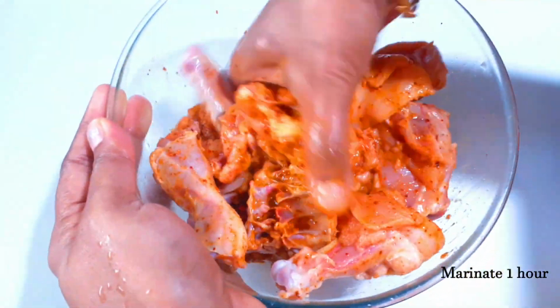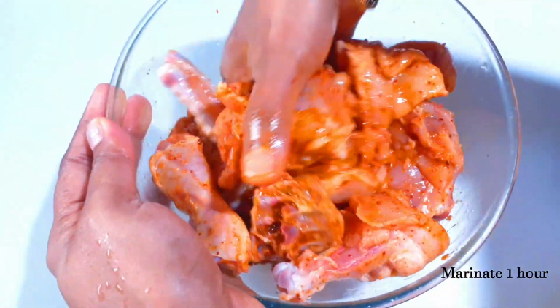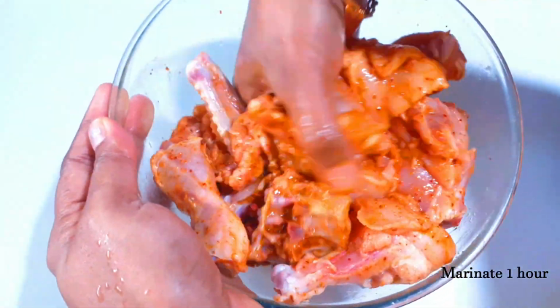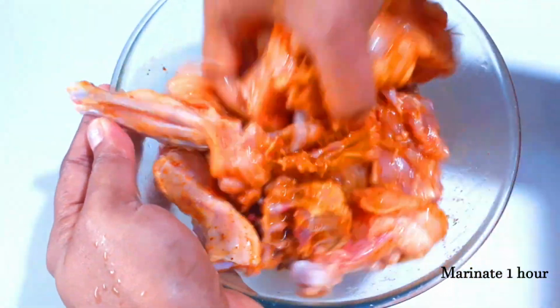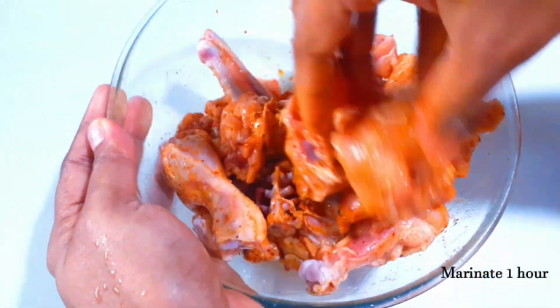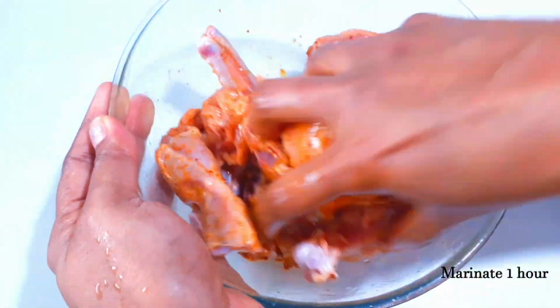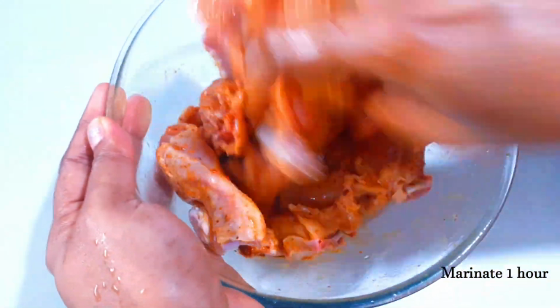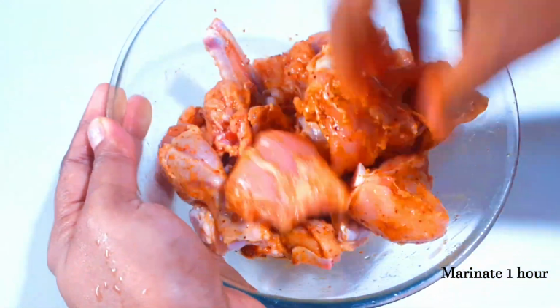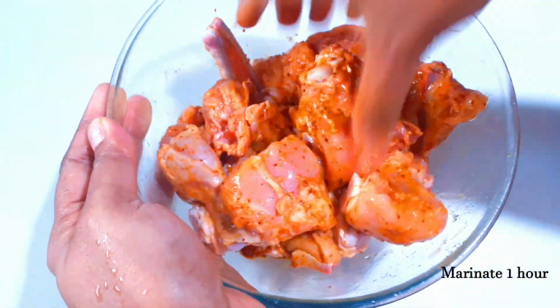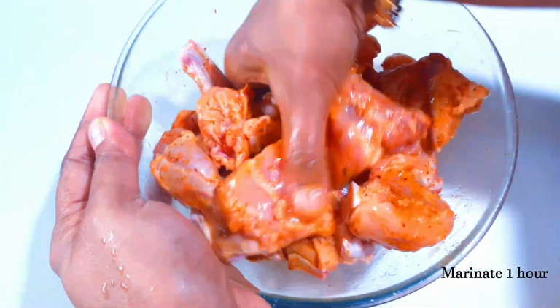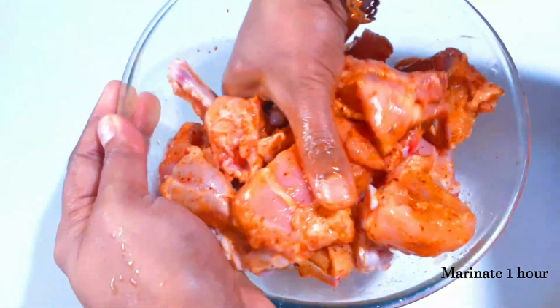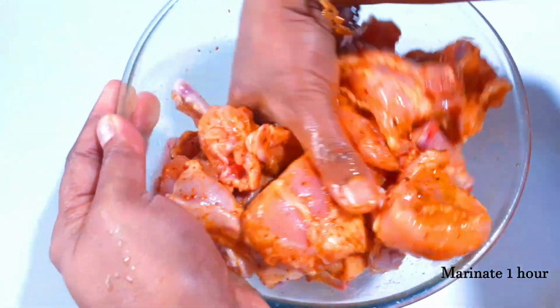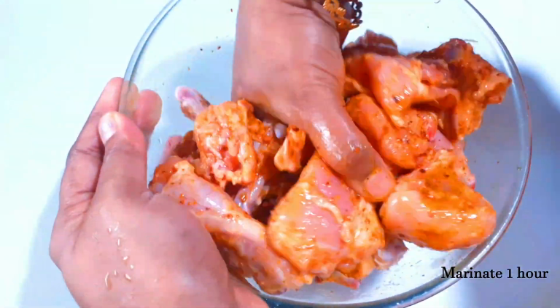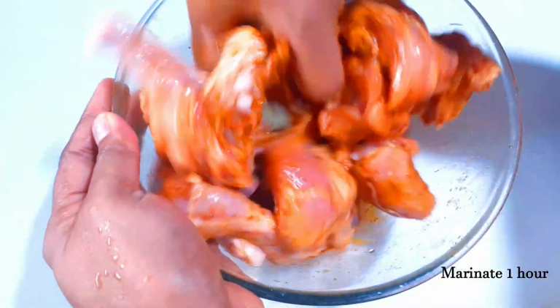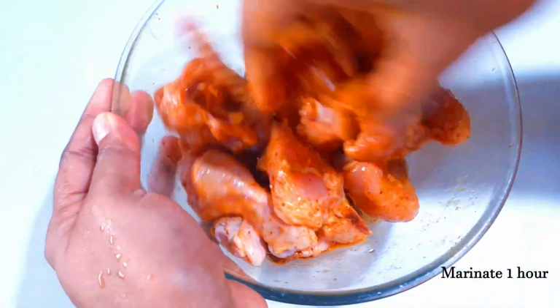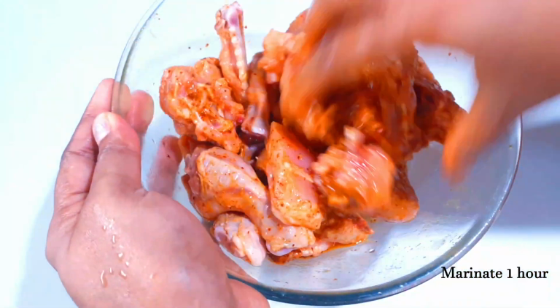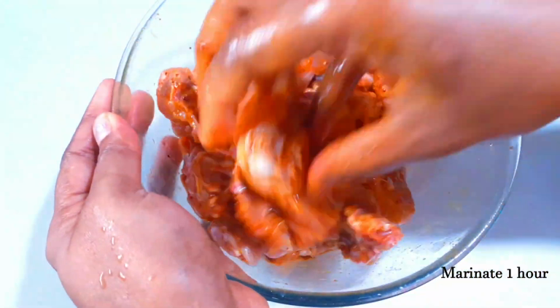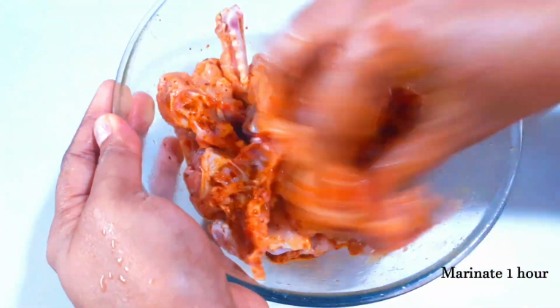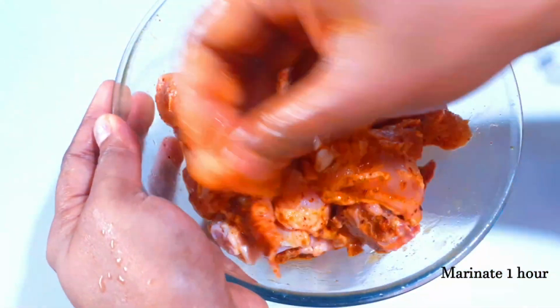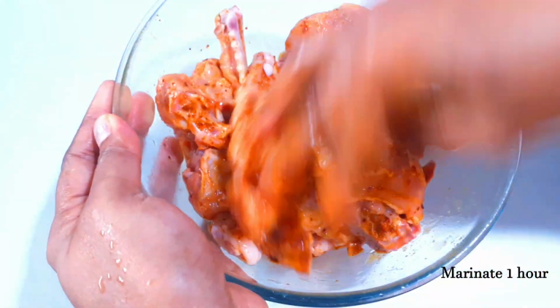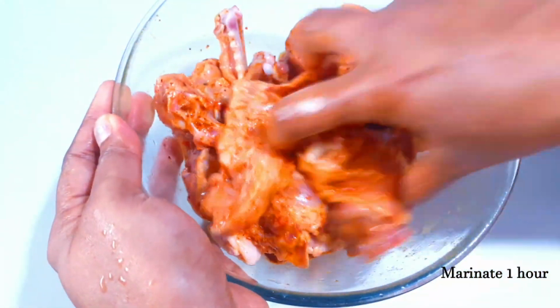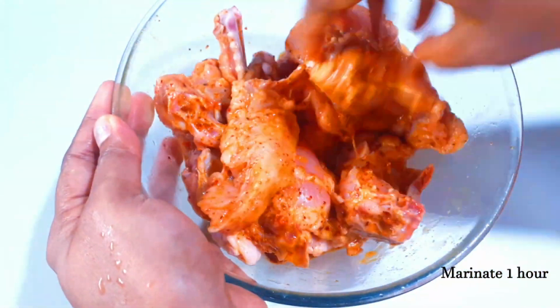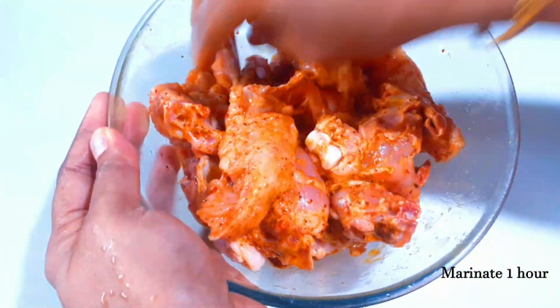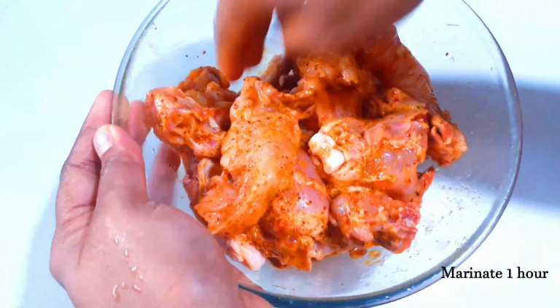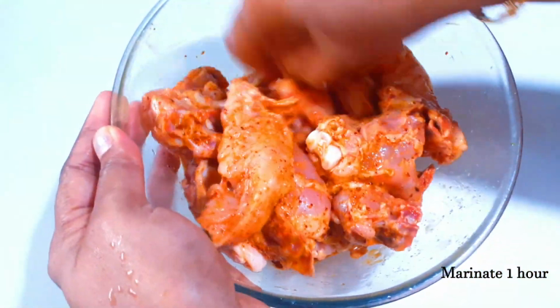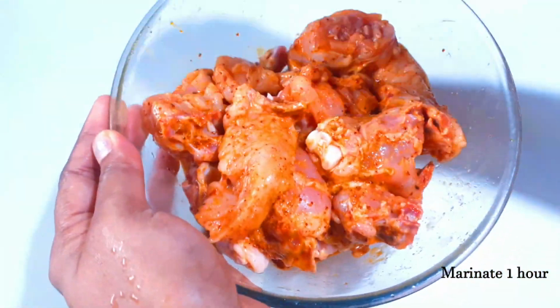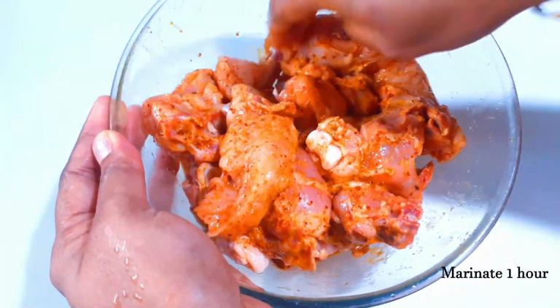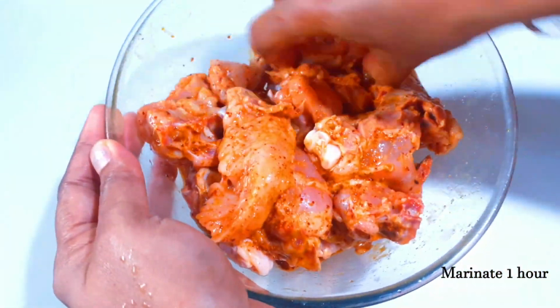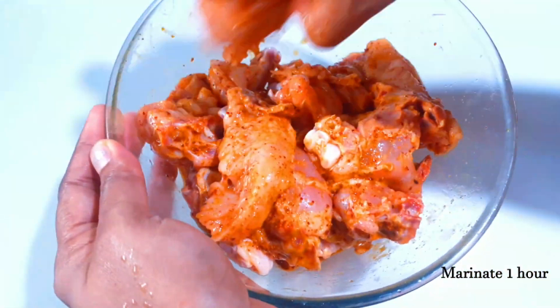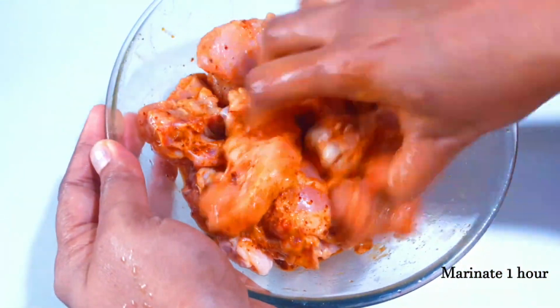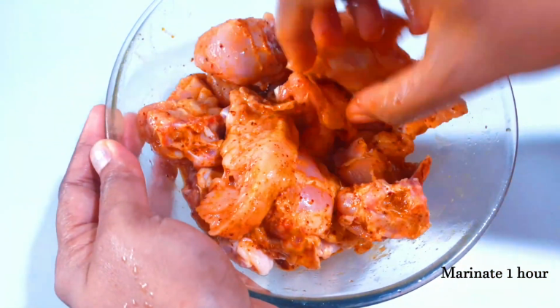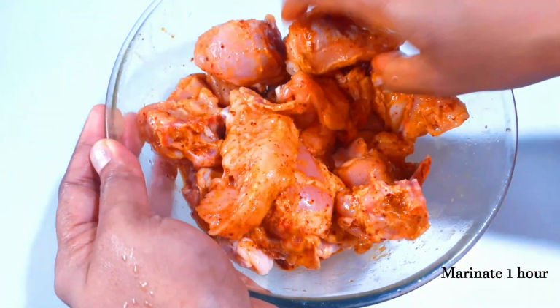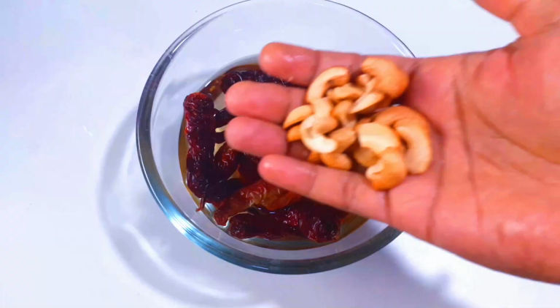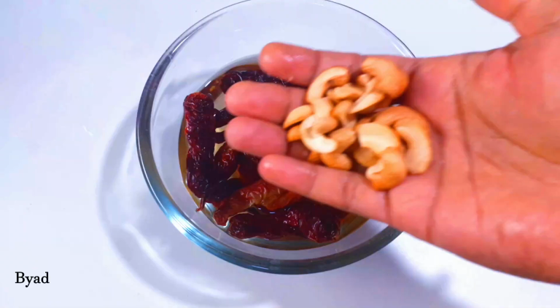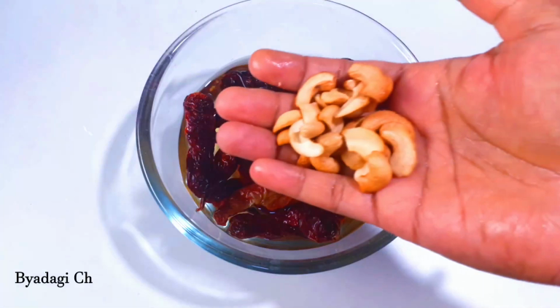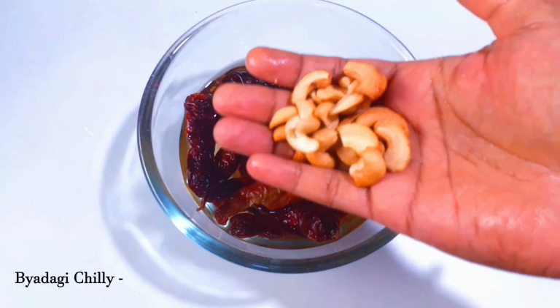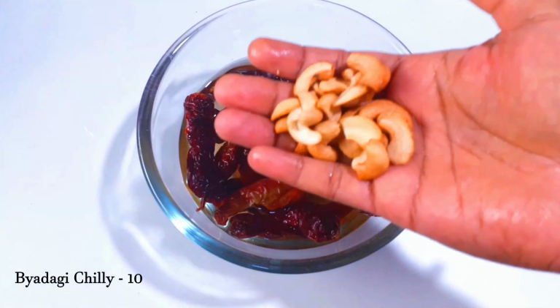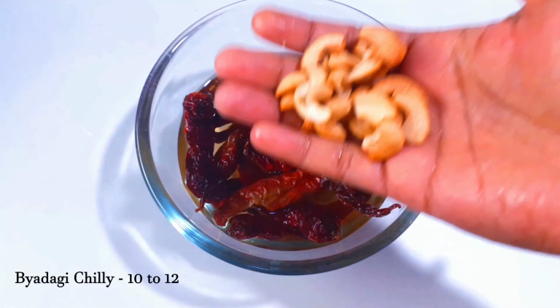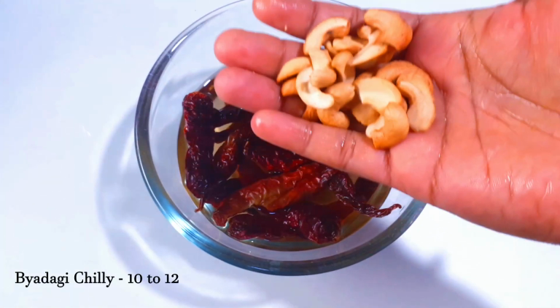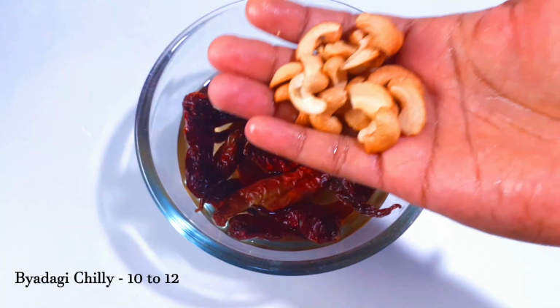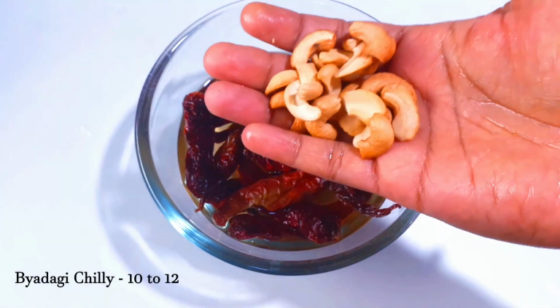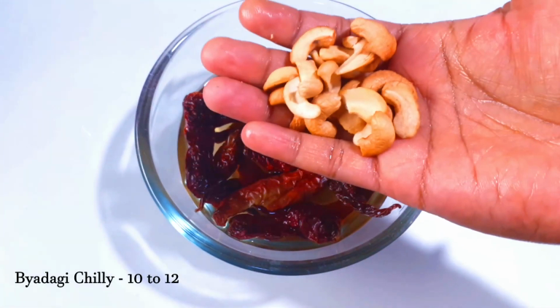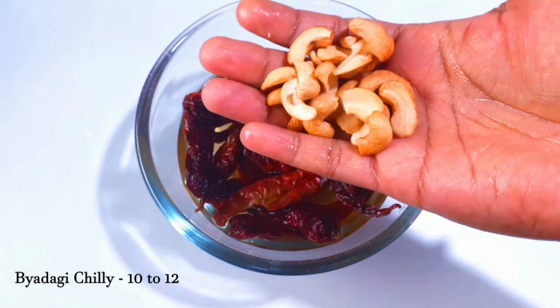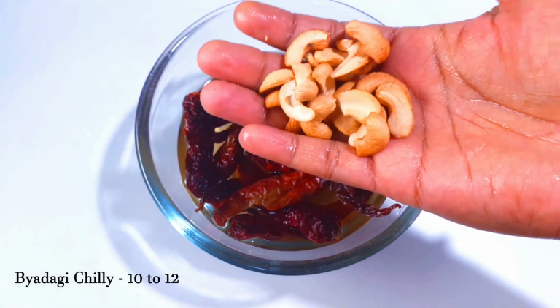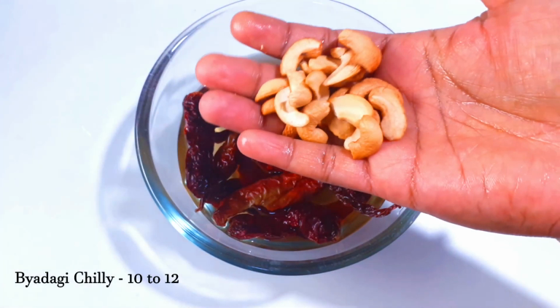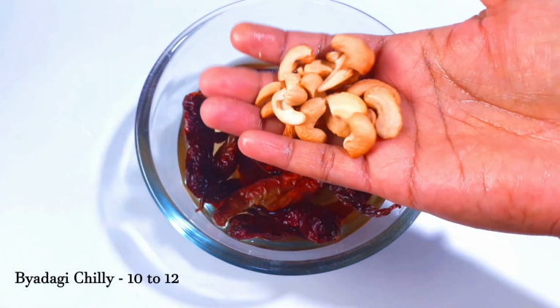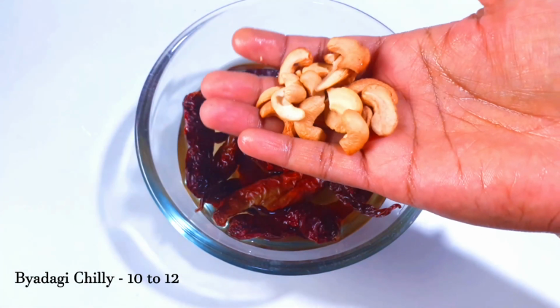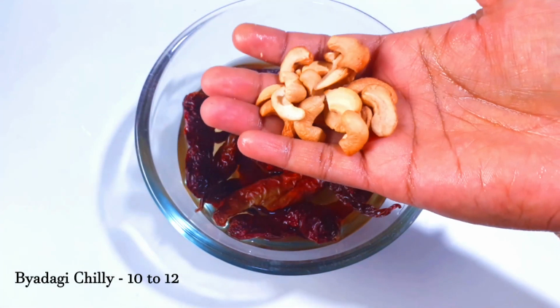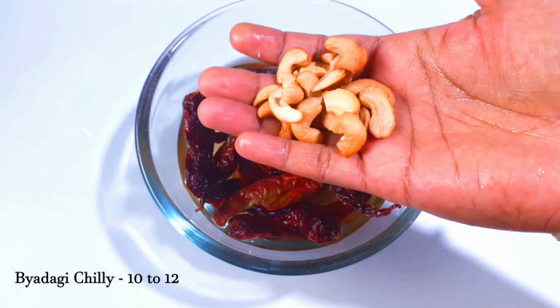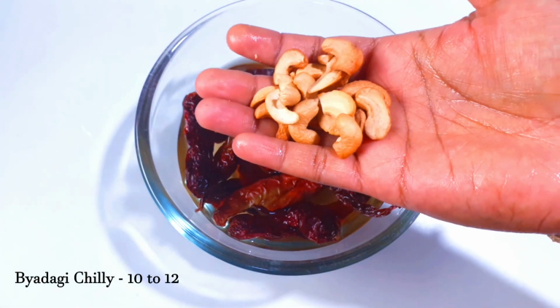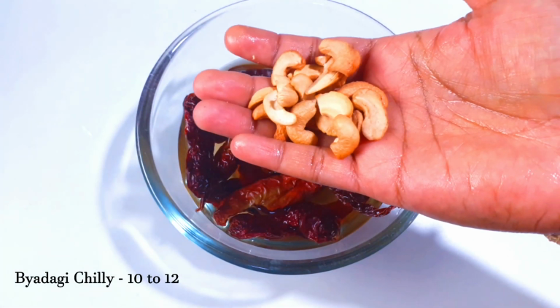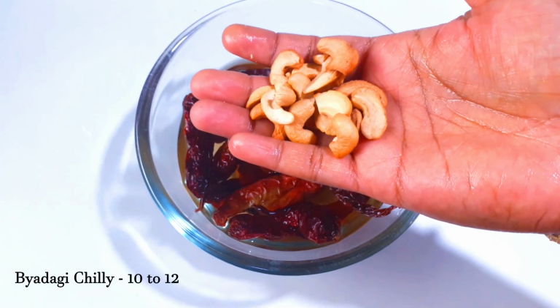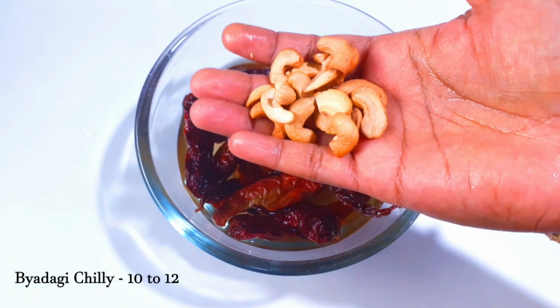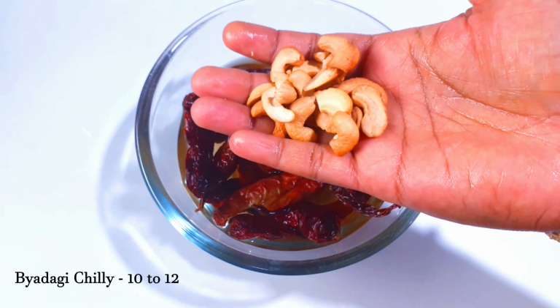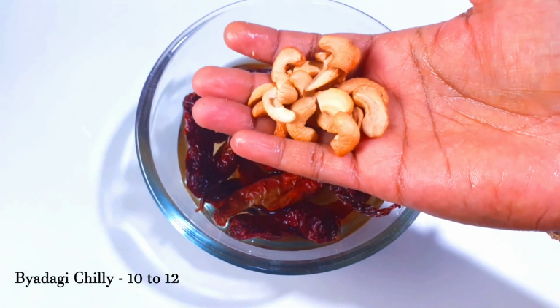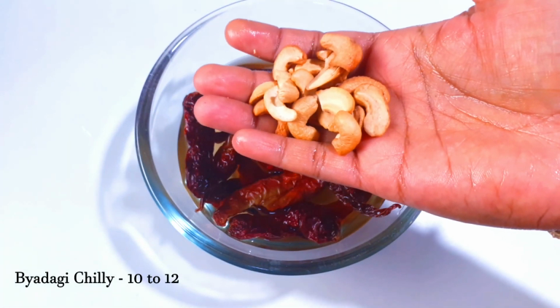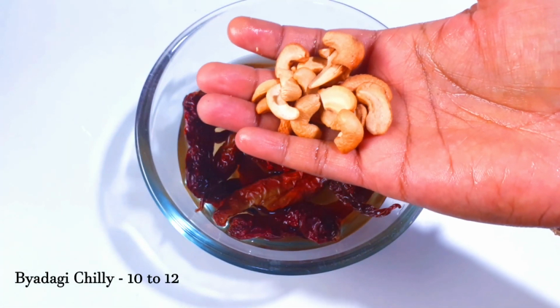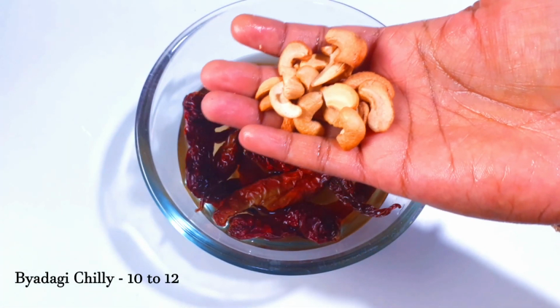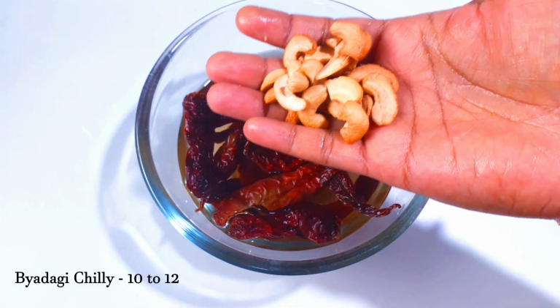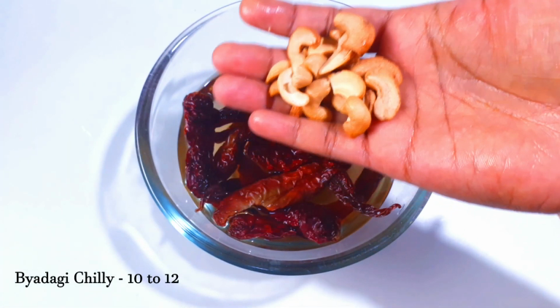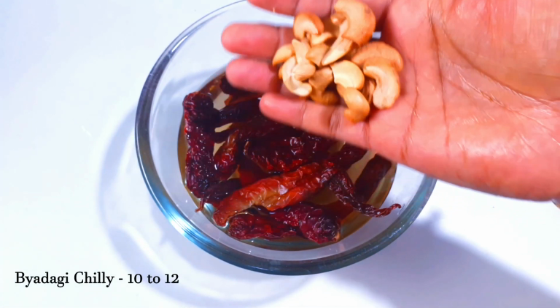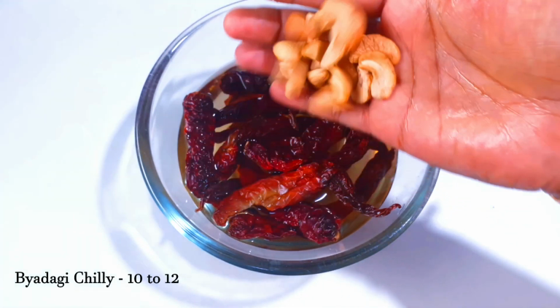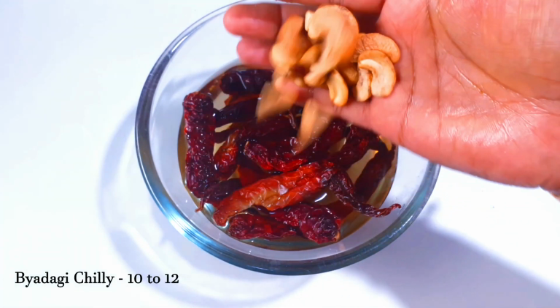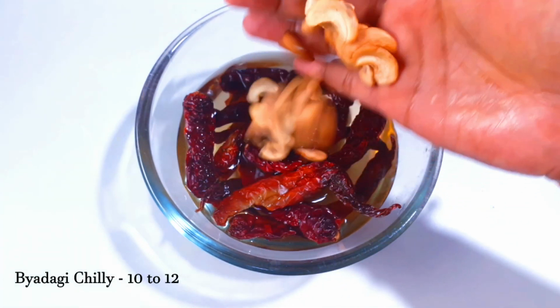Two teaspoons of leche chicken. This recipe will be tasty. This recipe will also use 10 to 12 pieces.